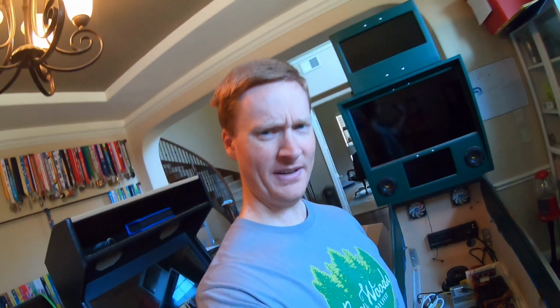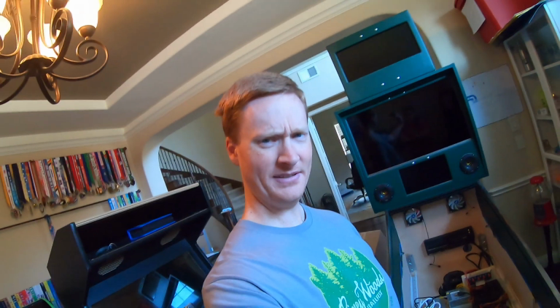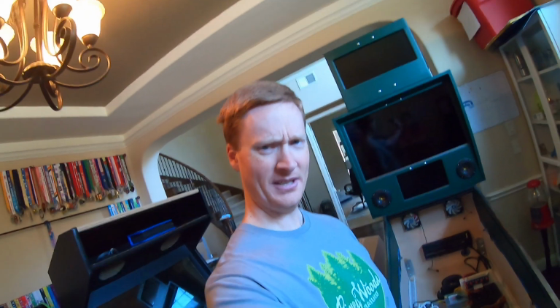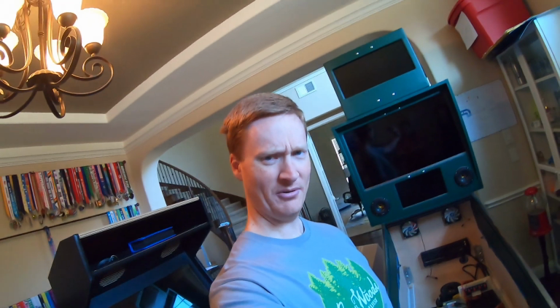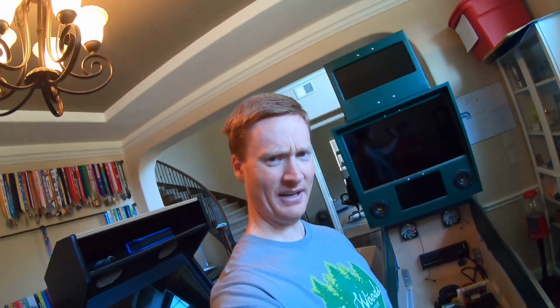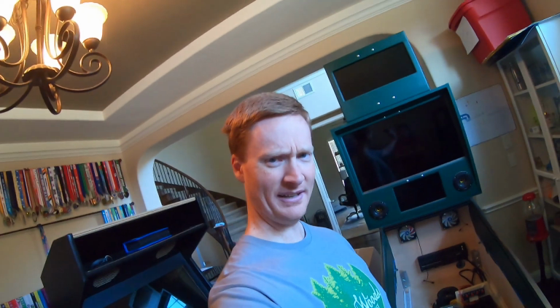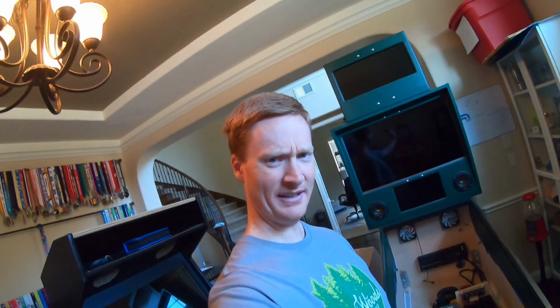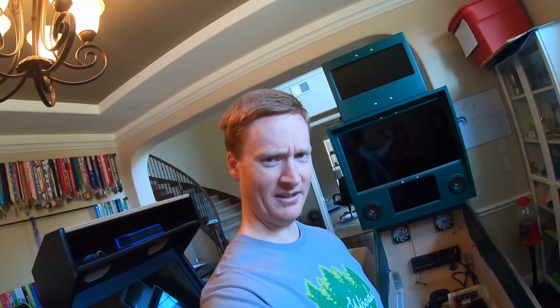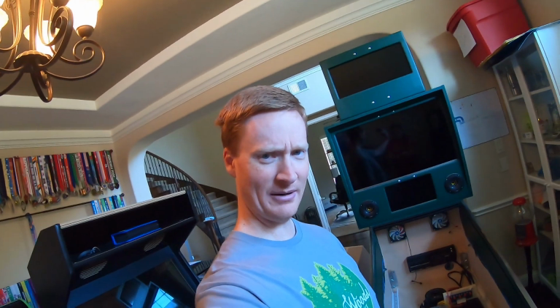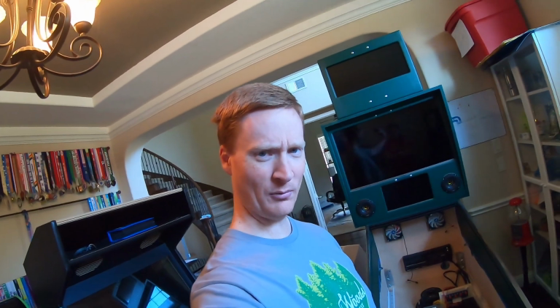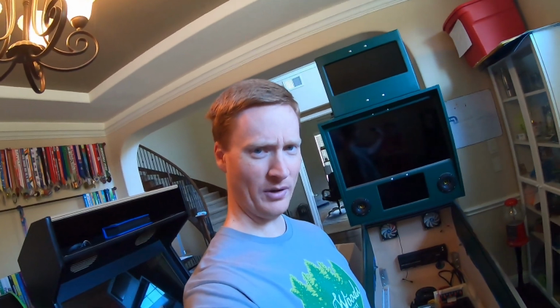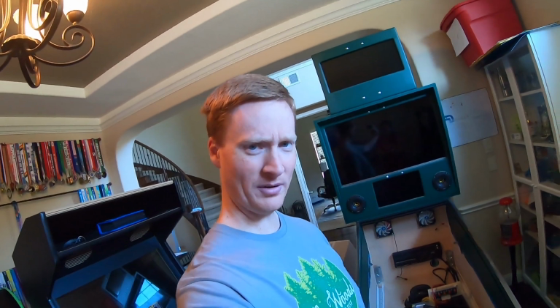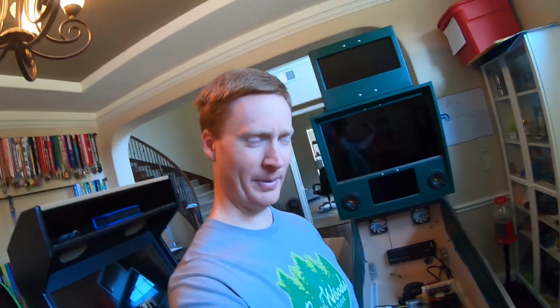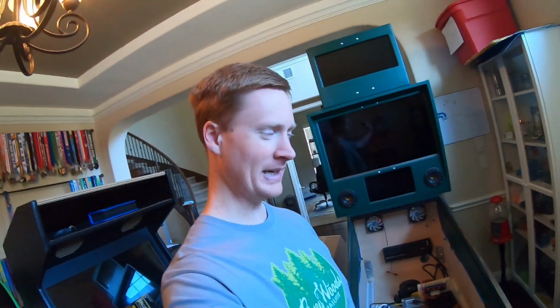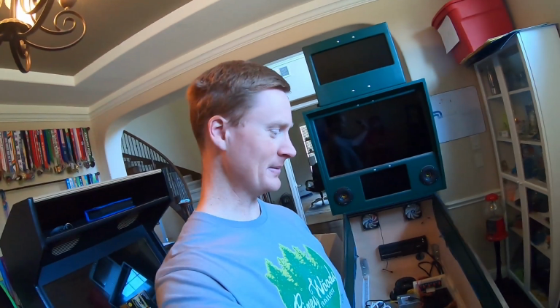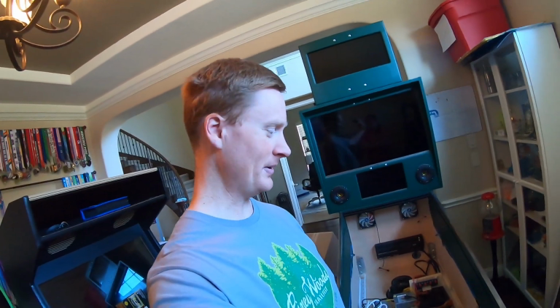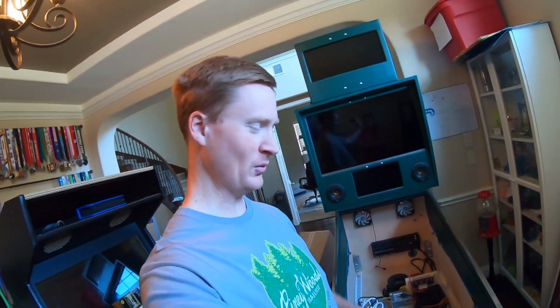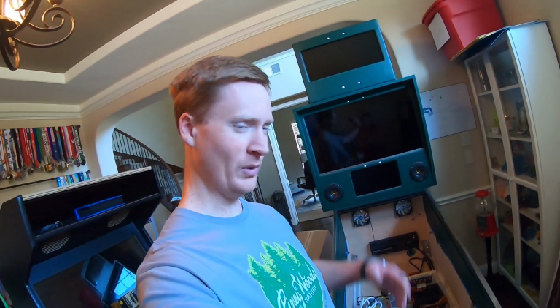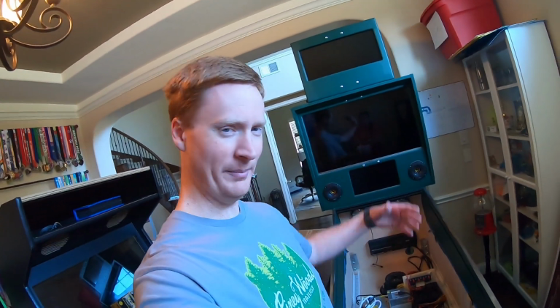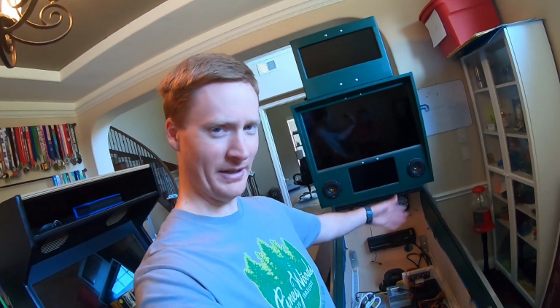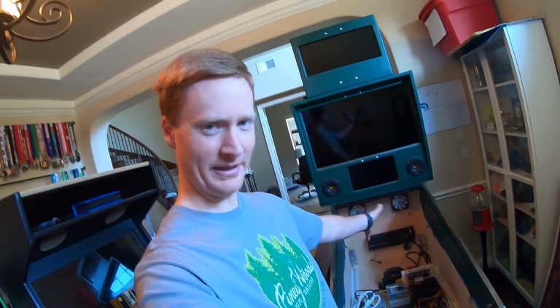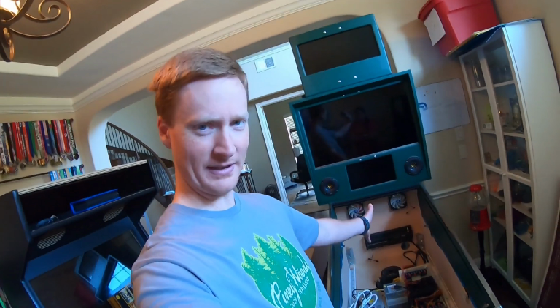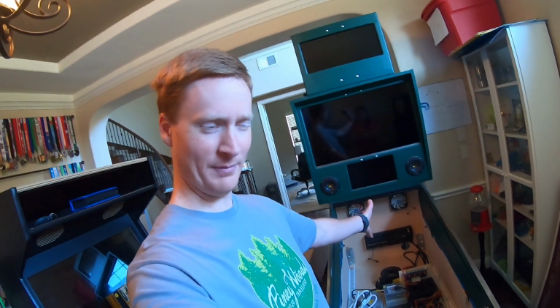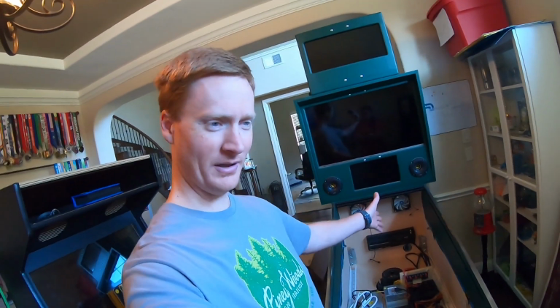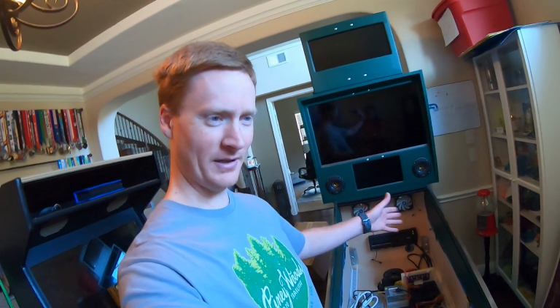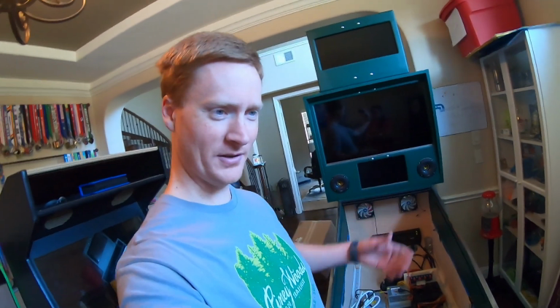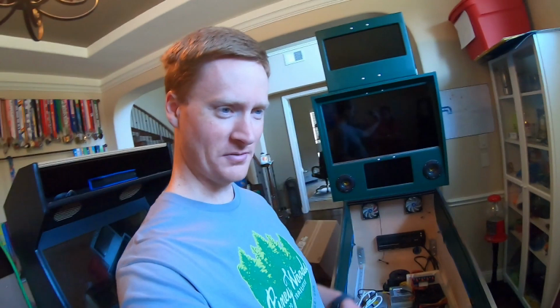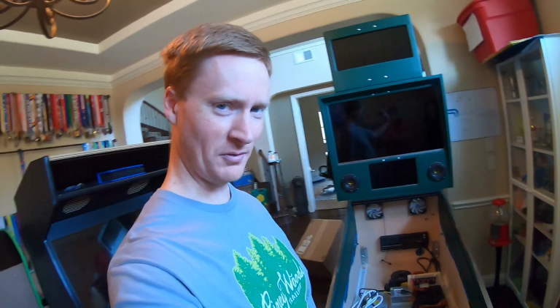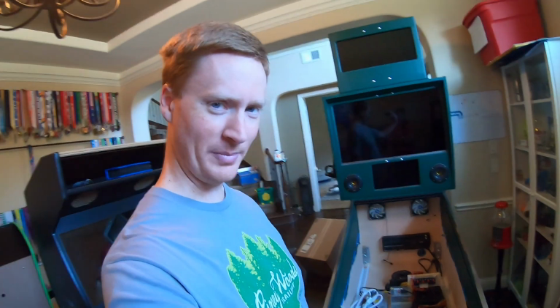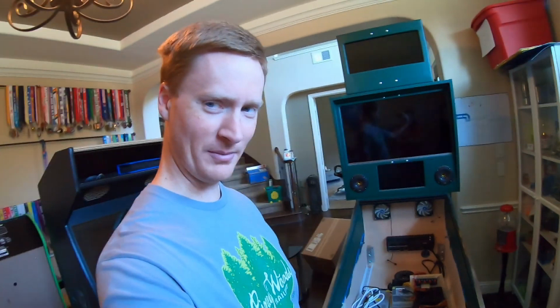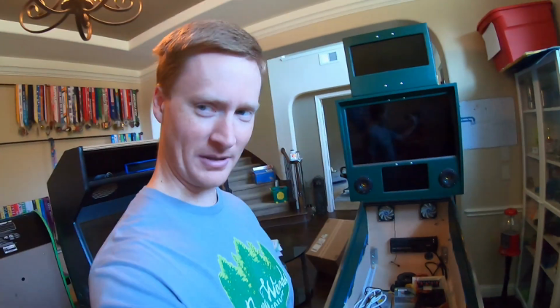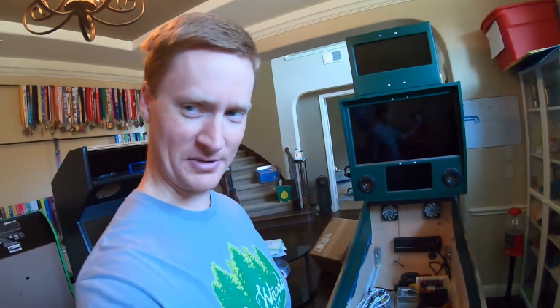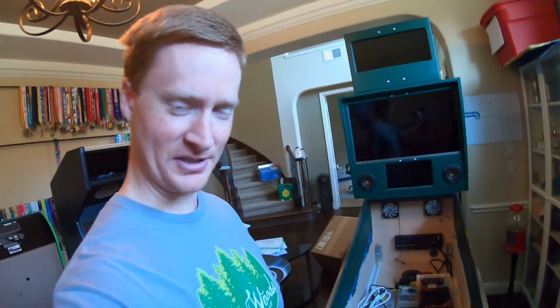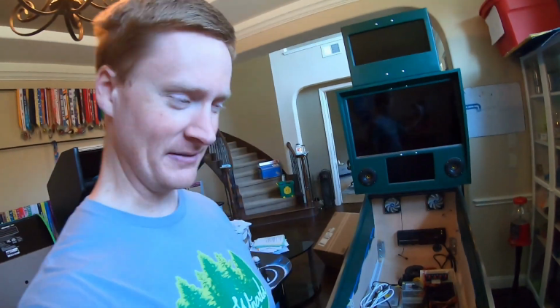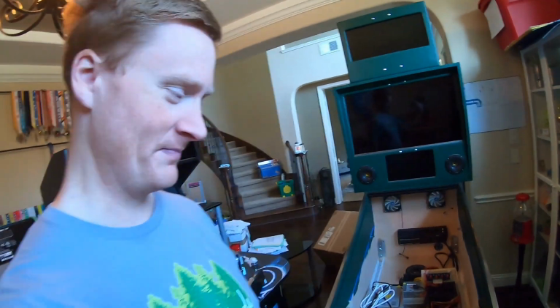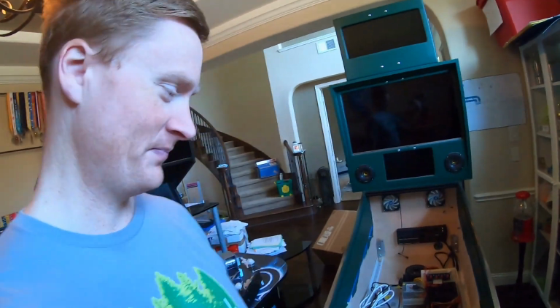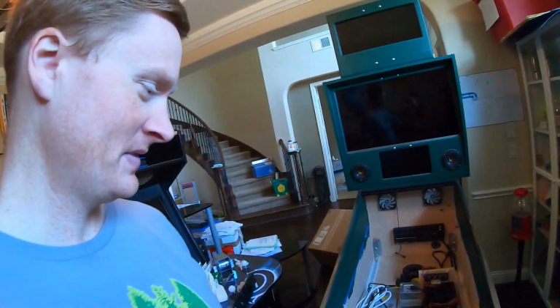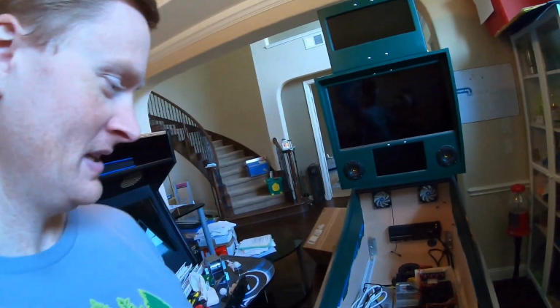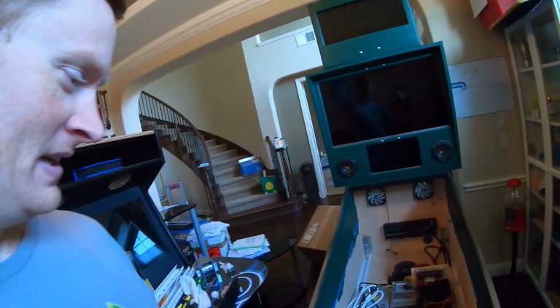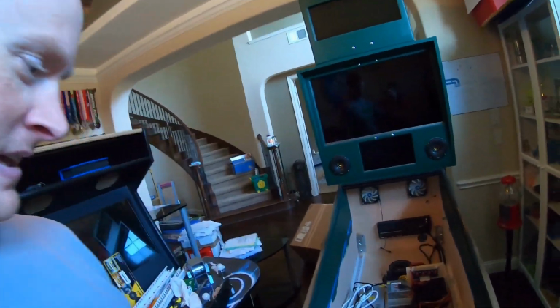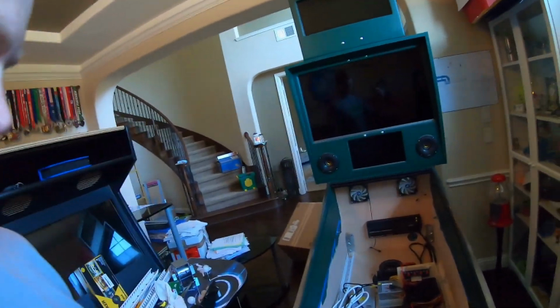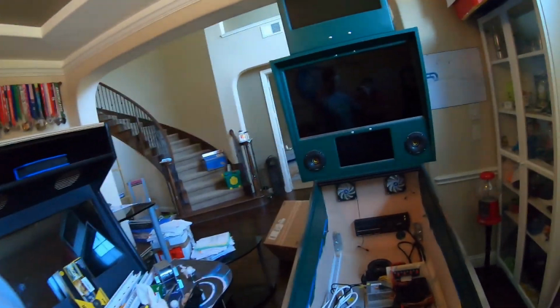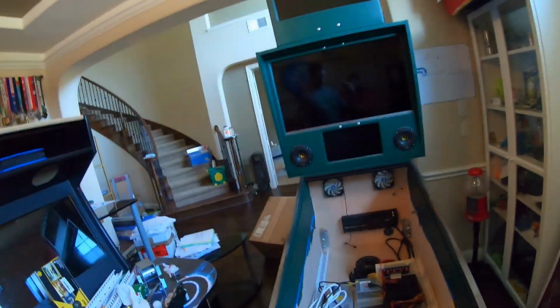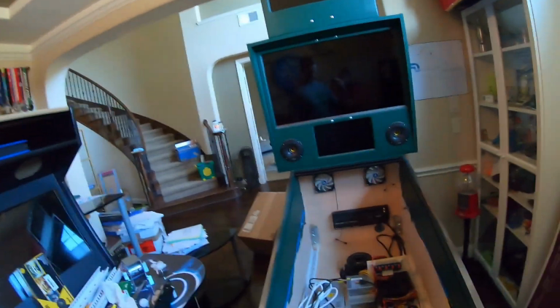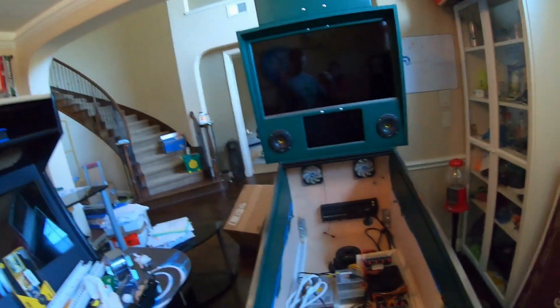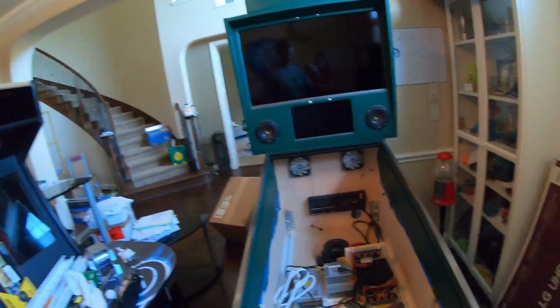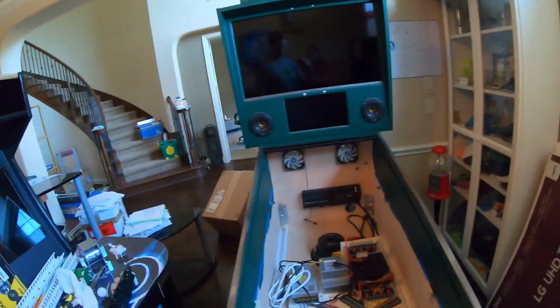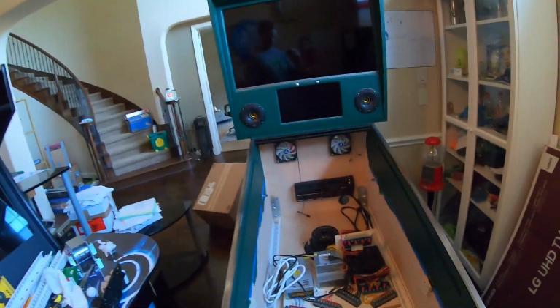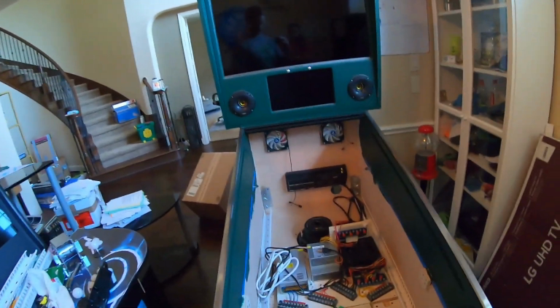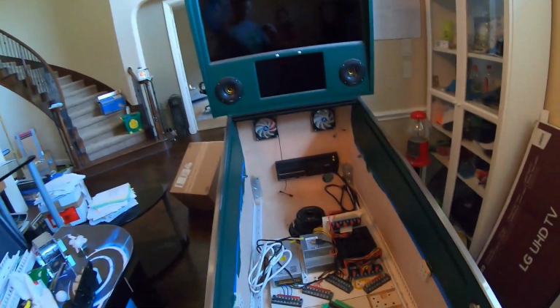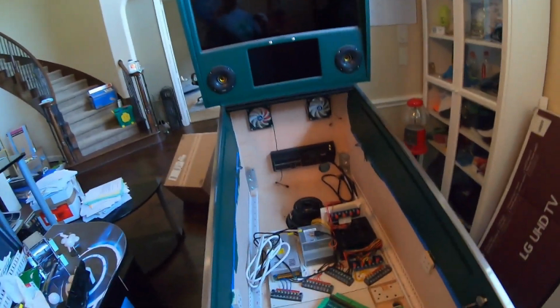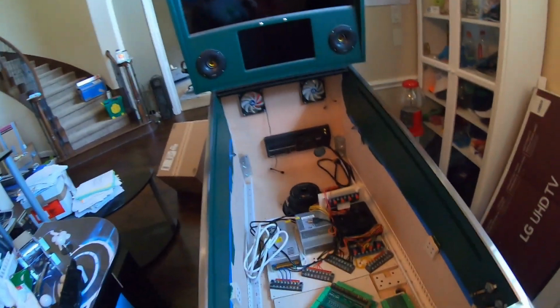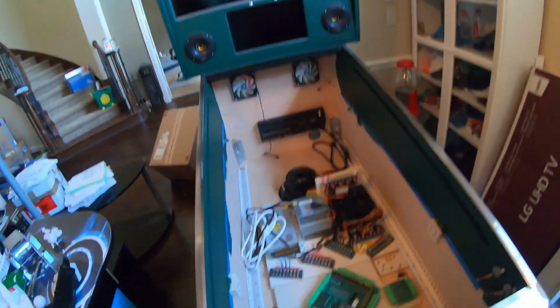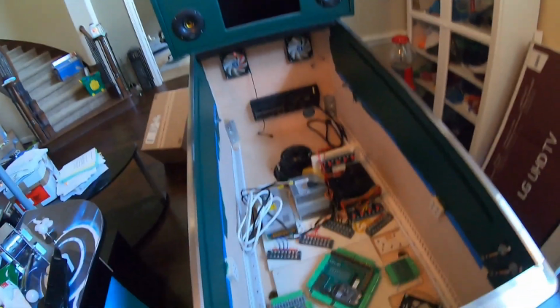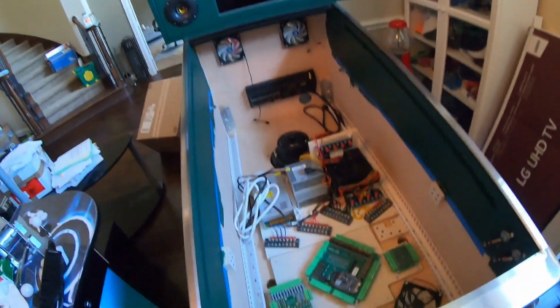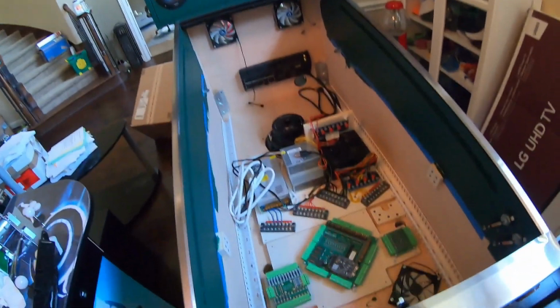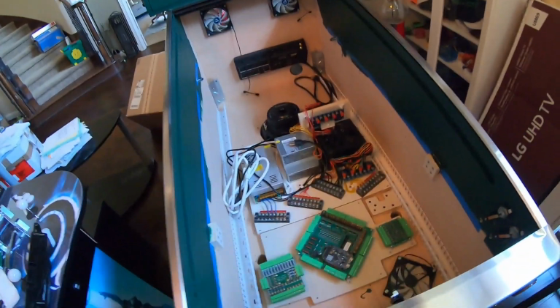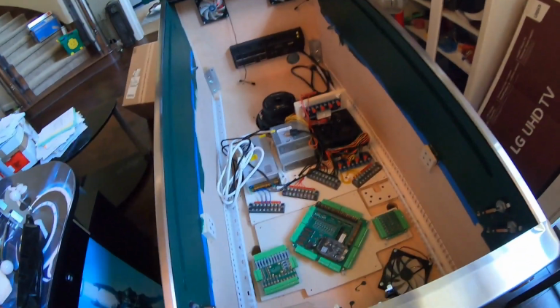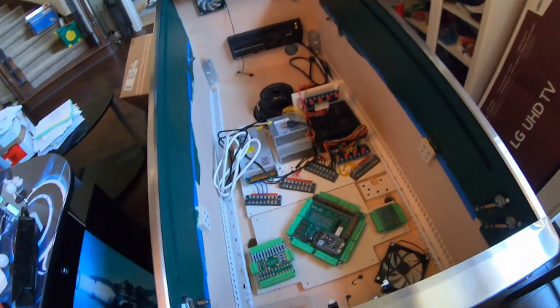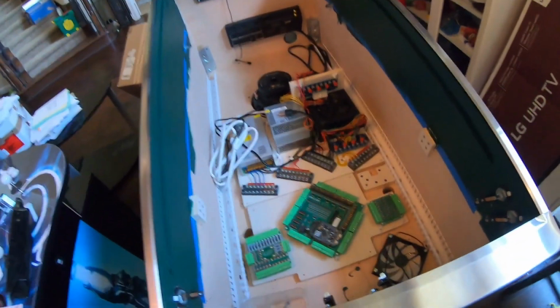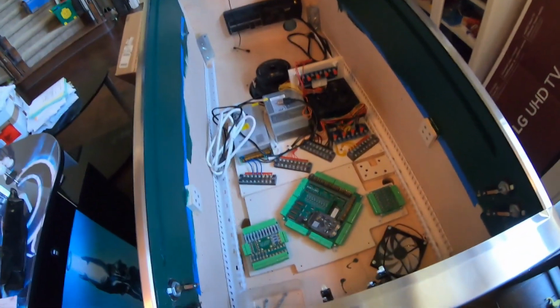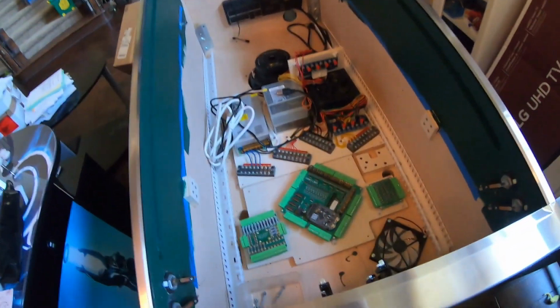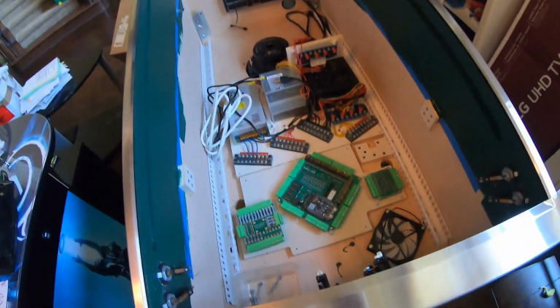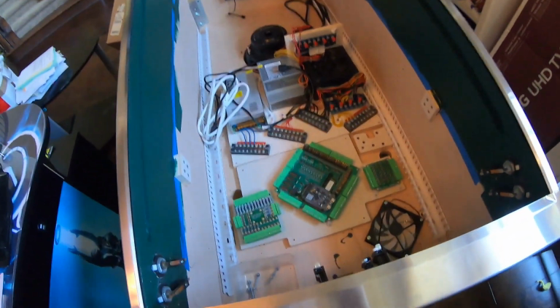Friends, right out here and welcome back to part one million of building a virtual pinball machine. We got two things we got to mess with before we can really get started.